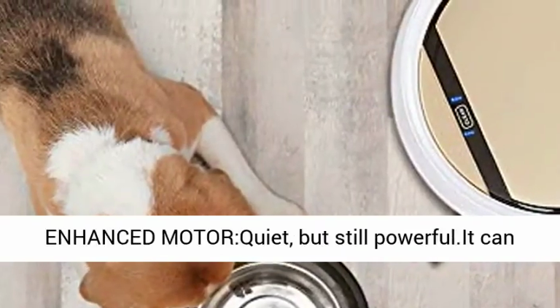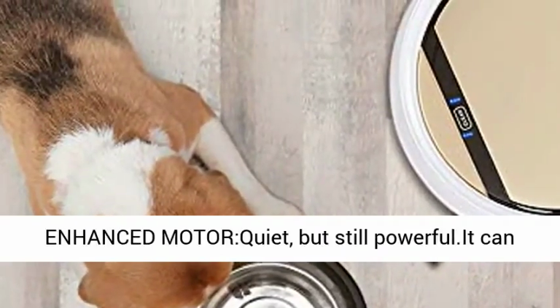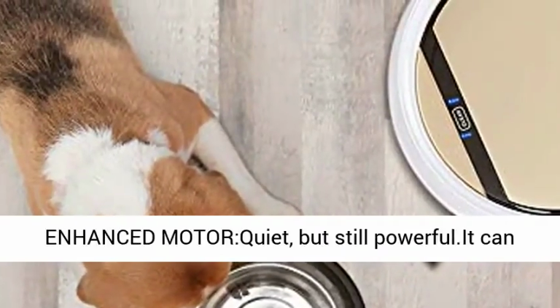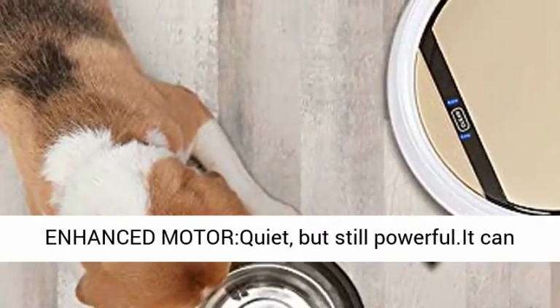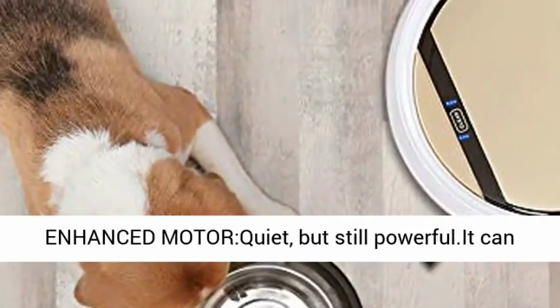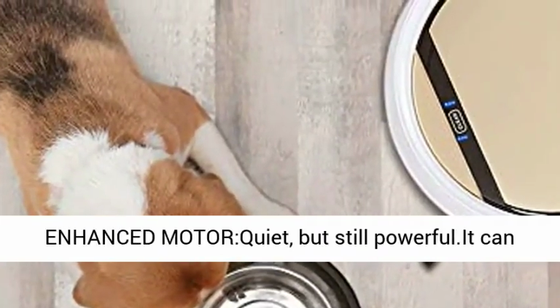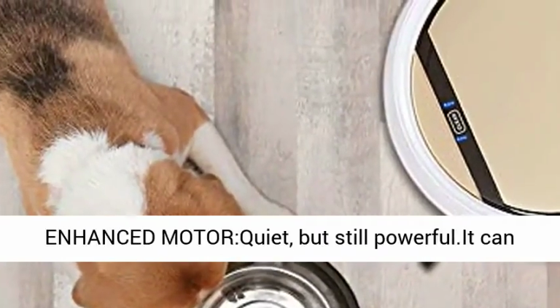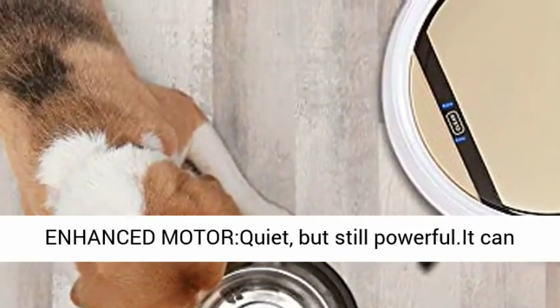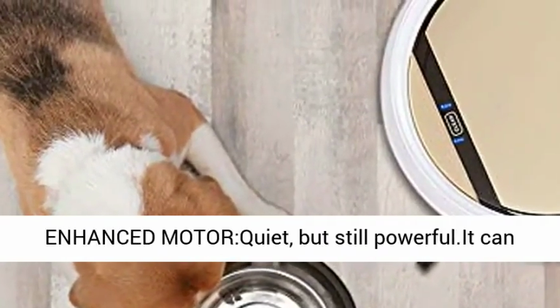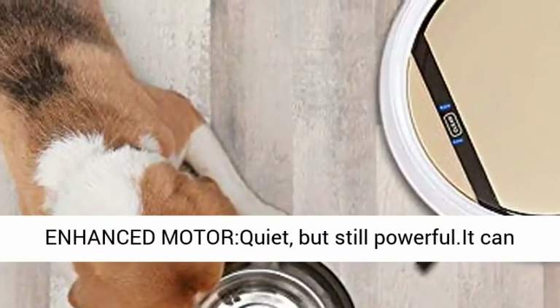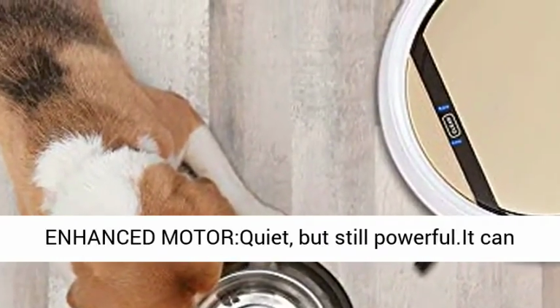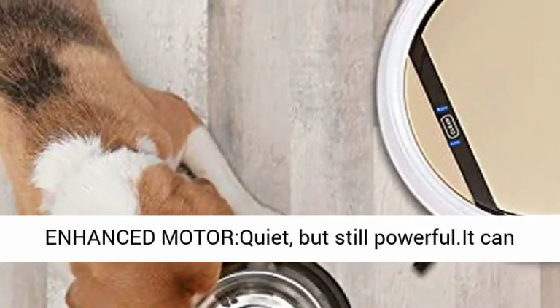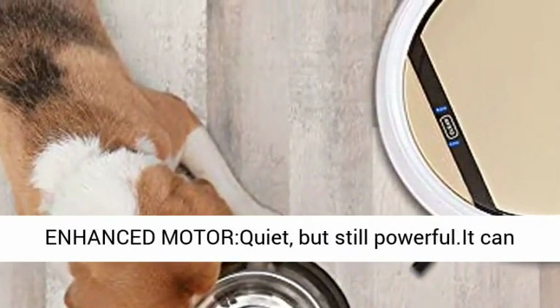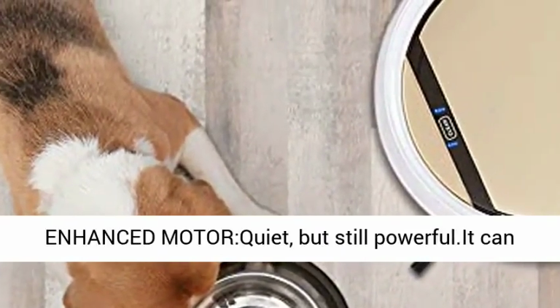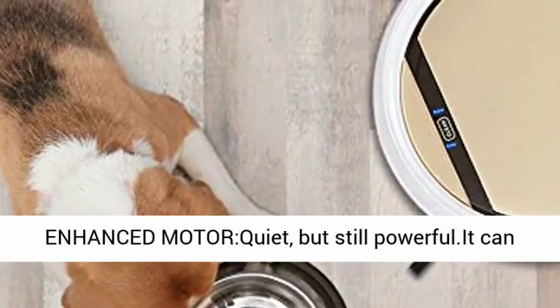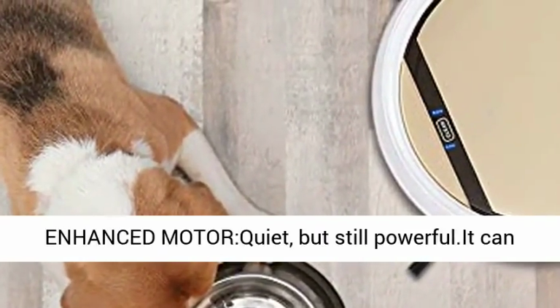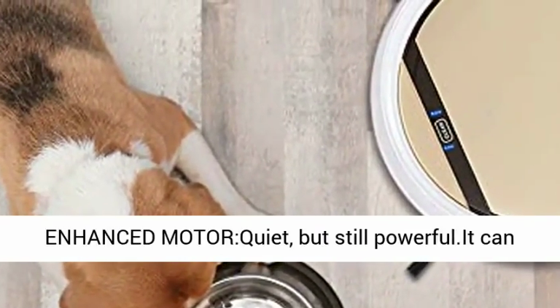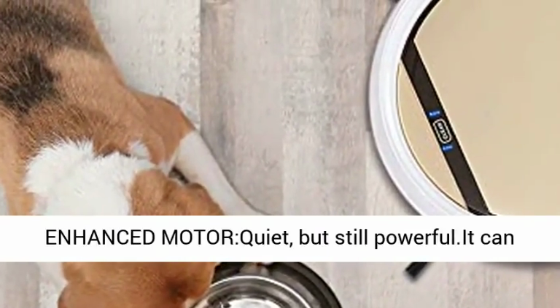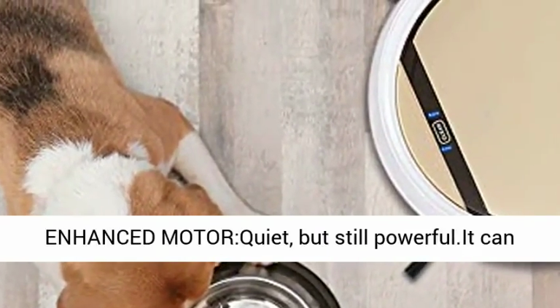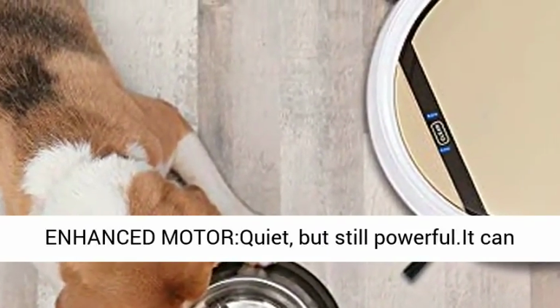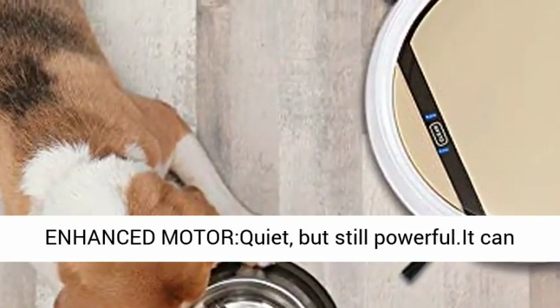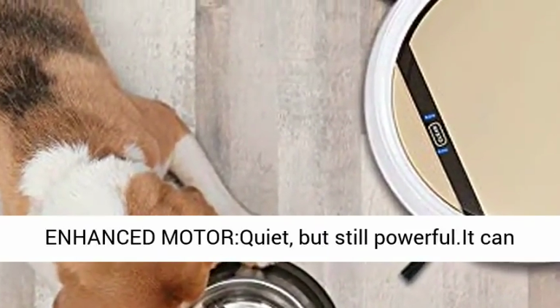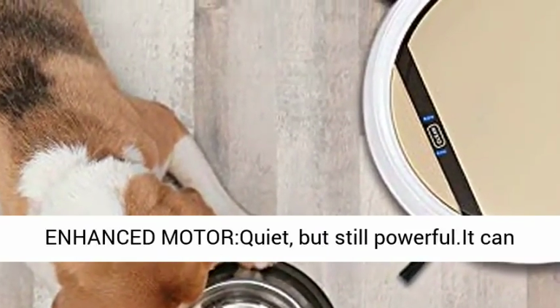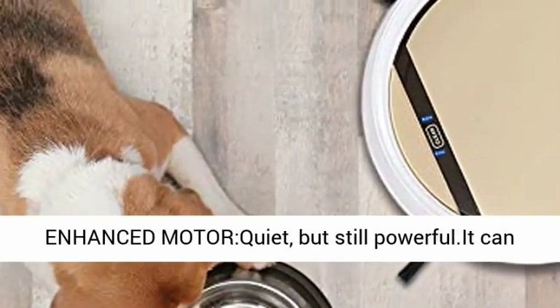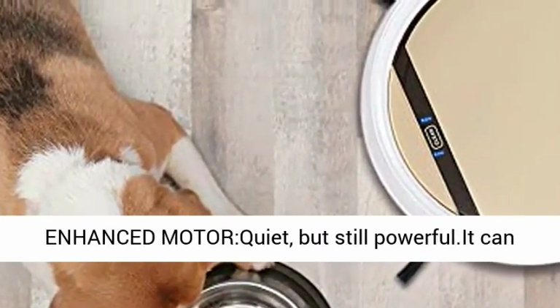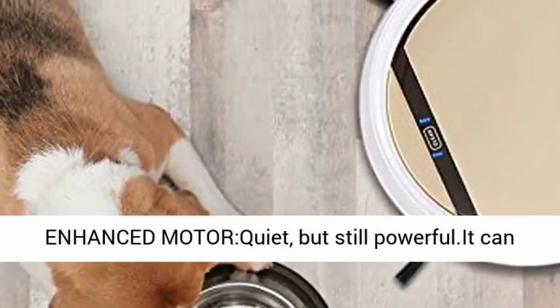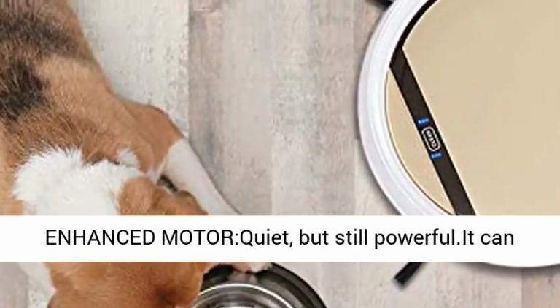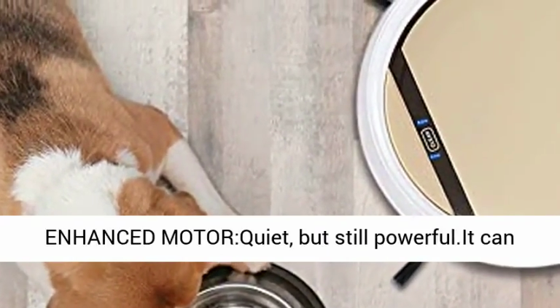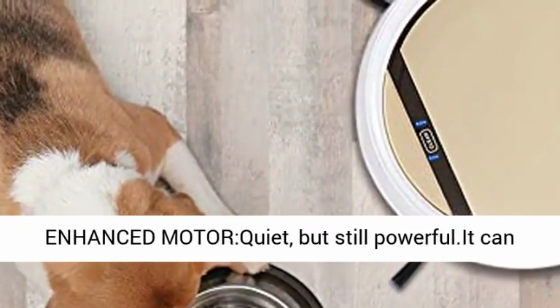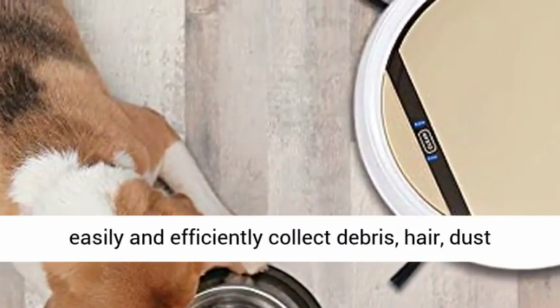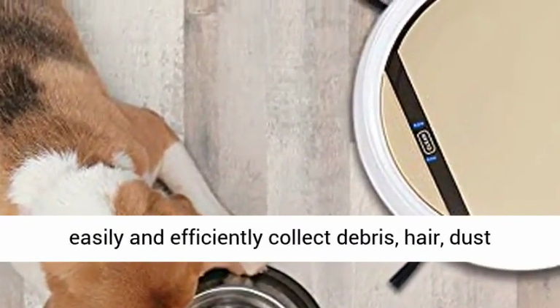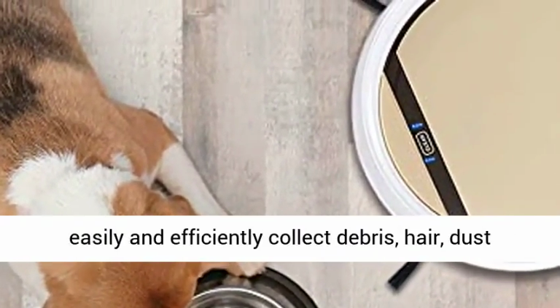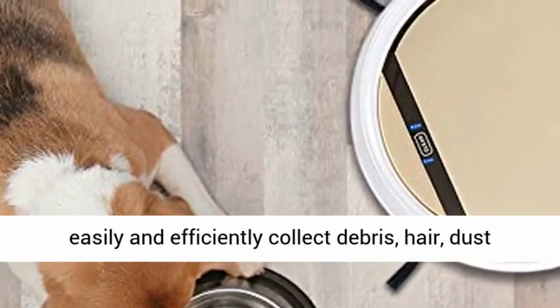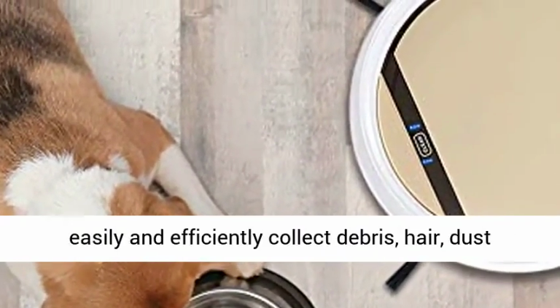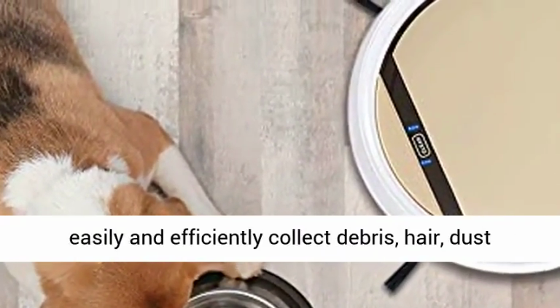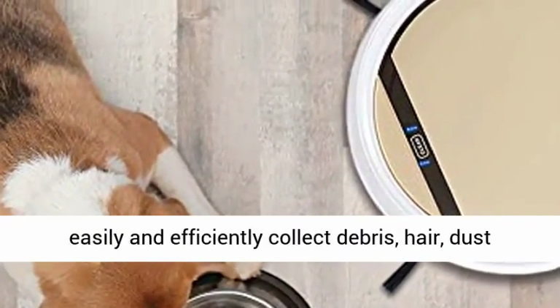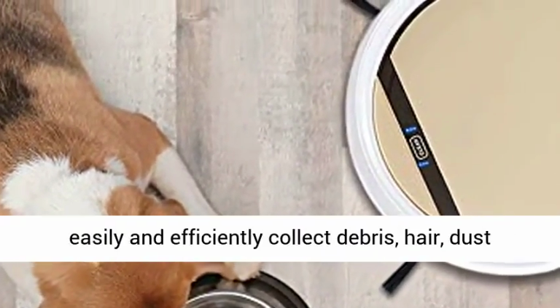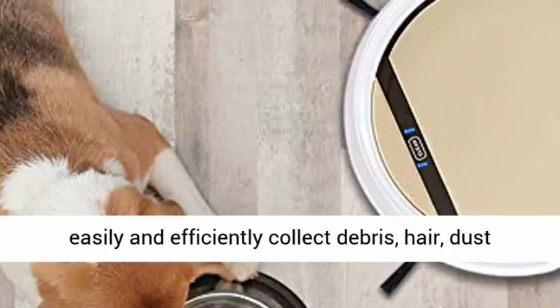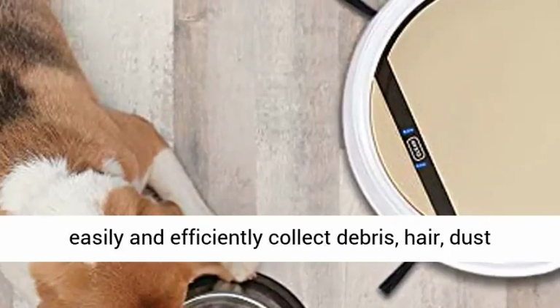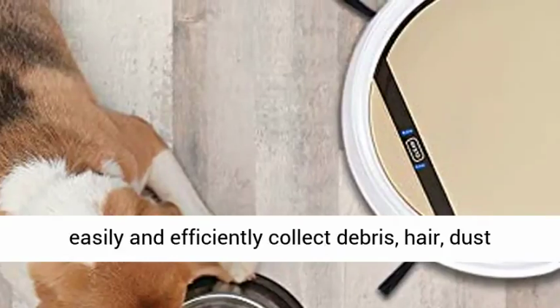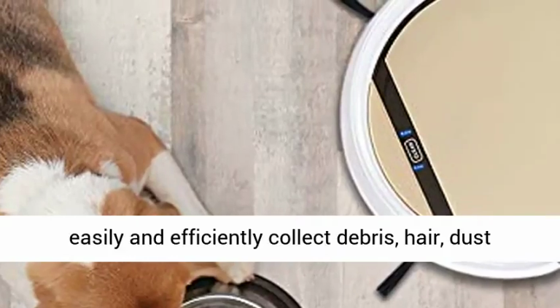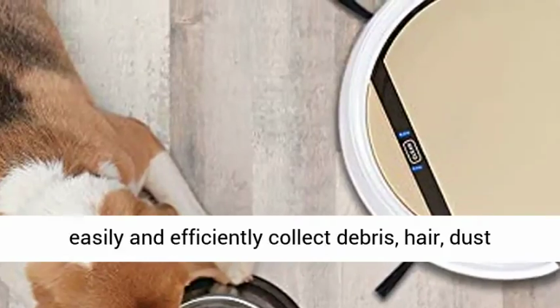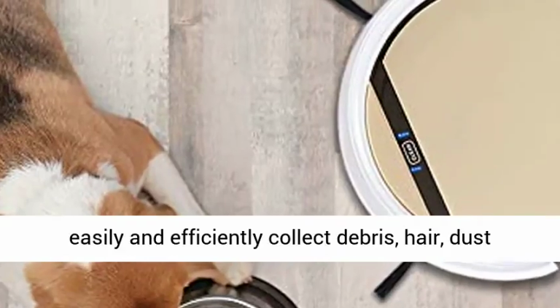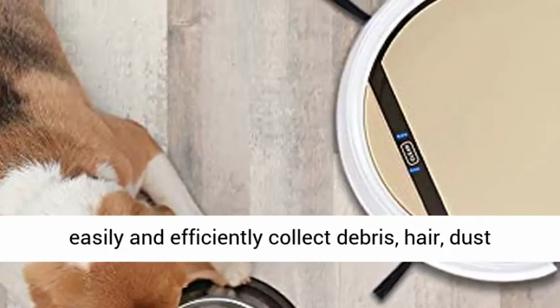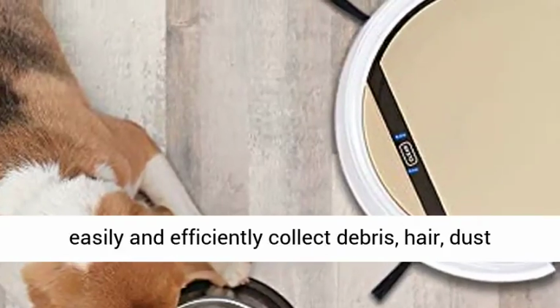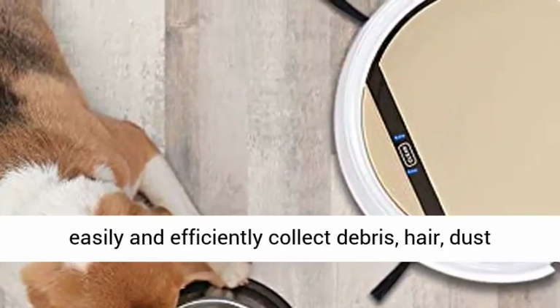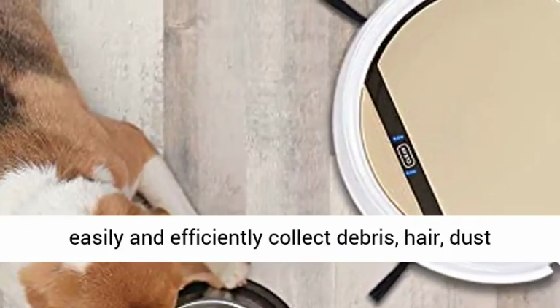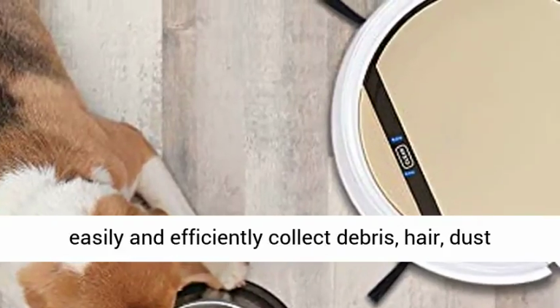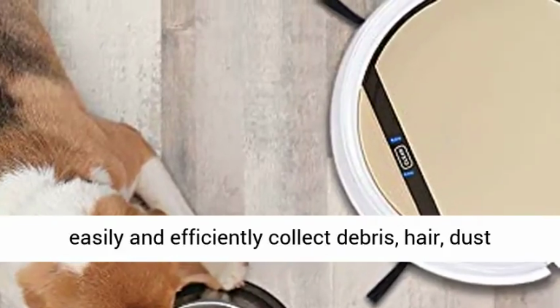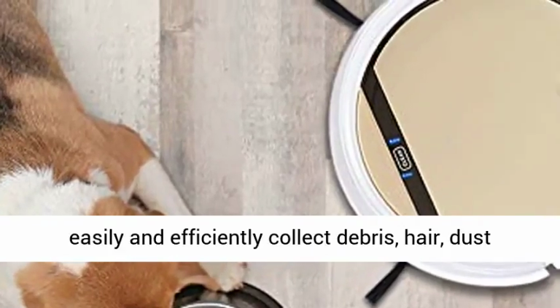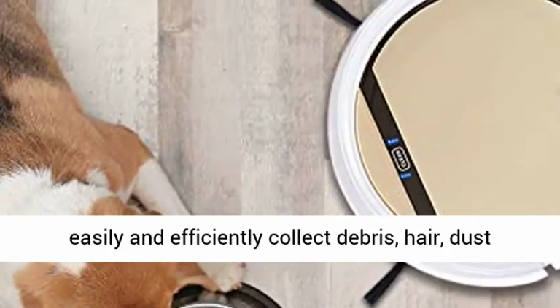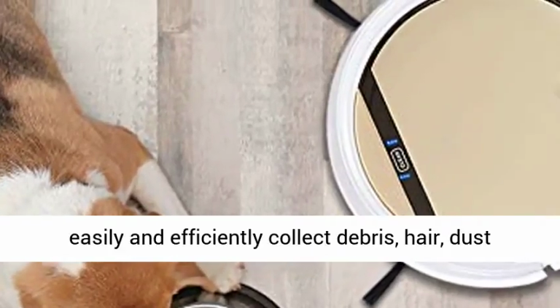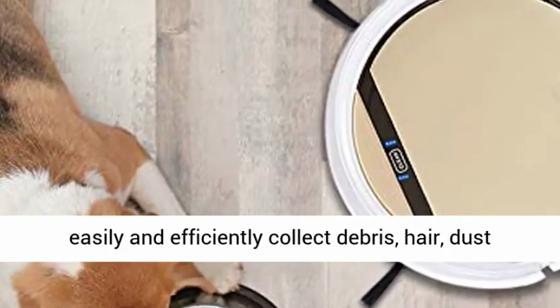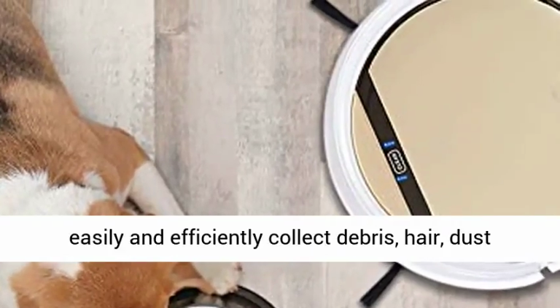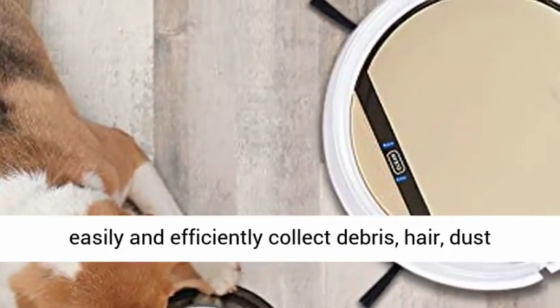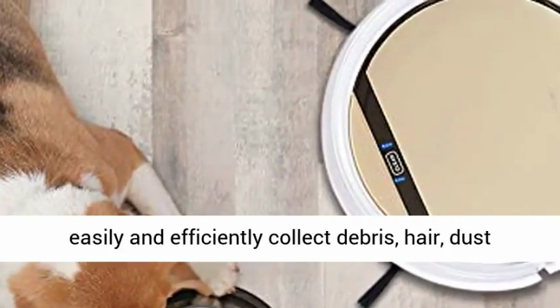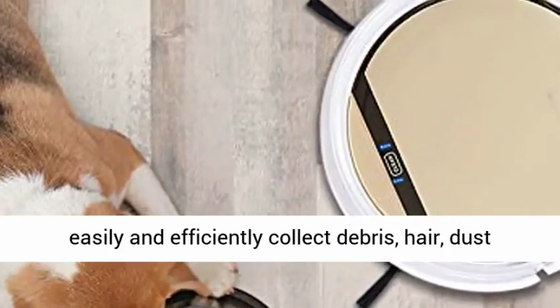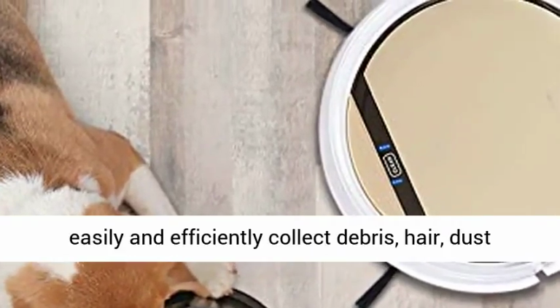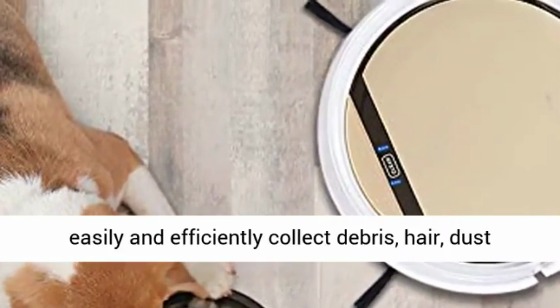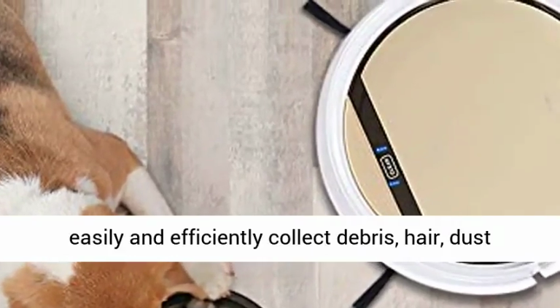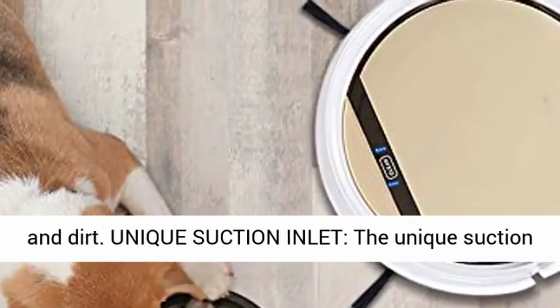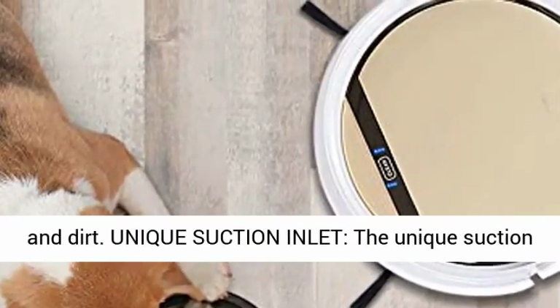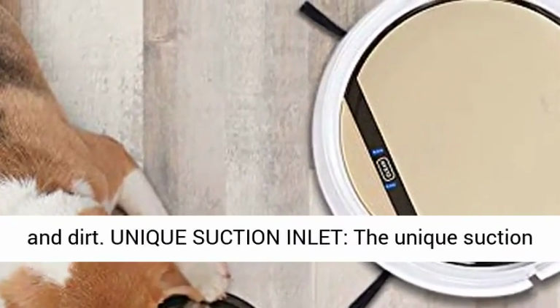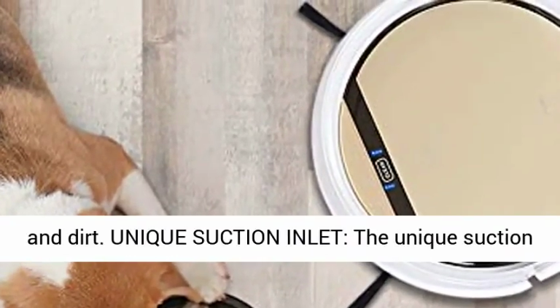Enhanced motor — quiet but still powerful. It can easily and efficiently collect debris, hair, dust, and dirt.